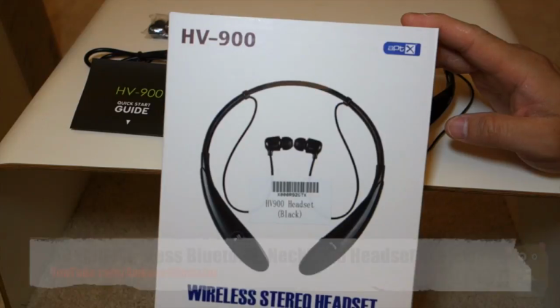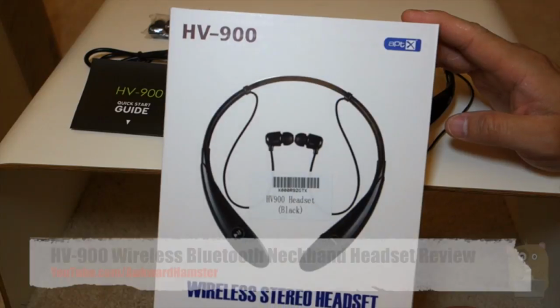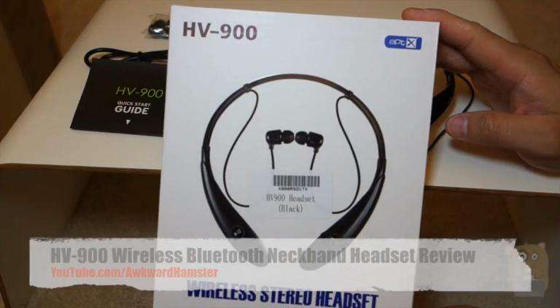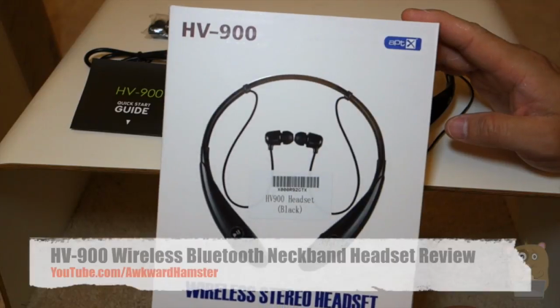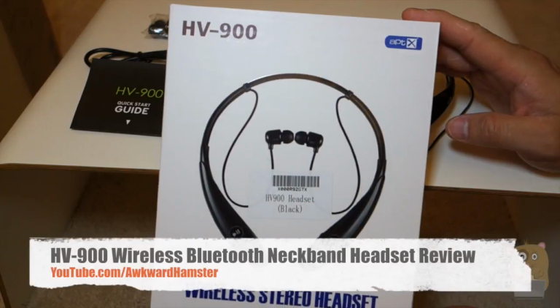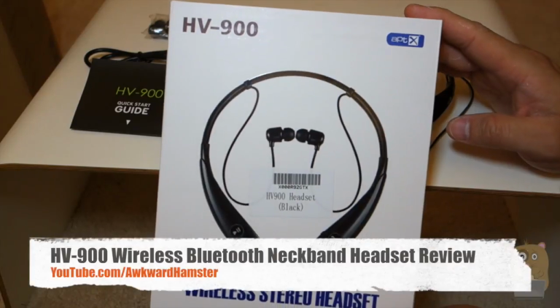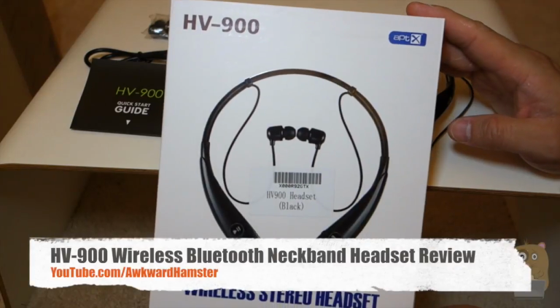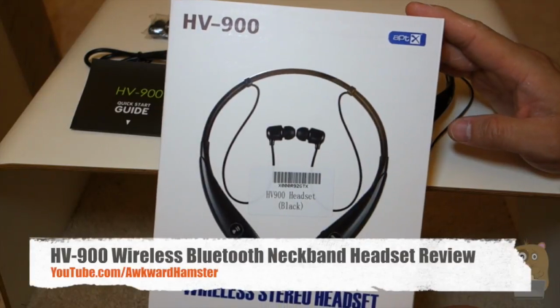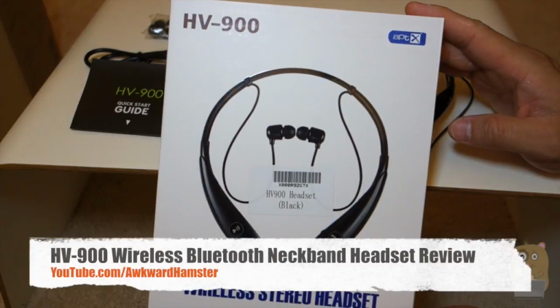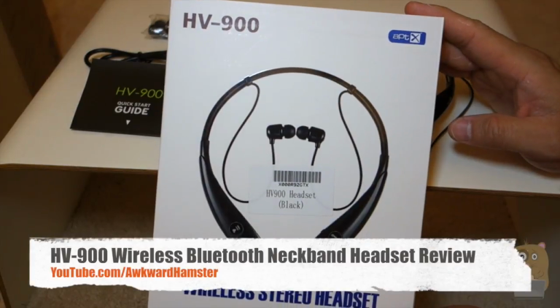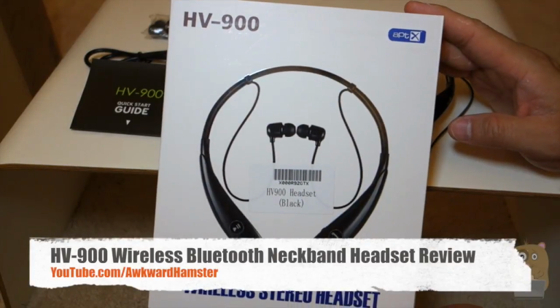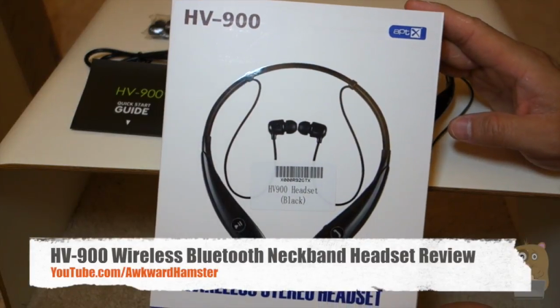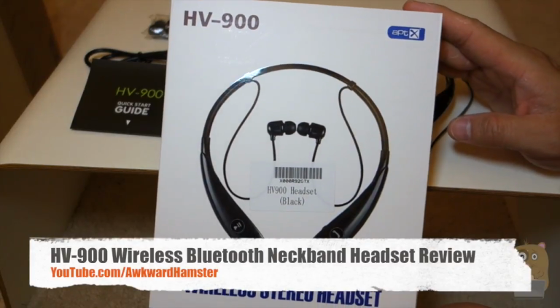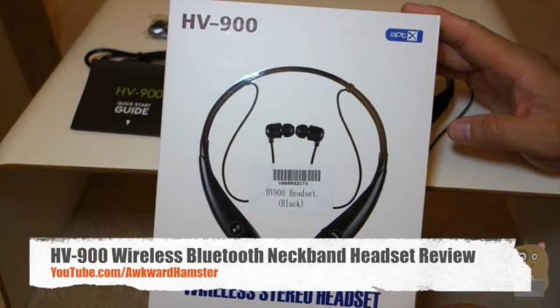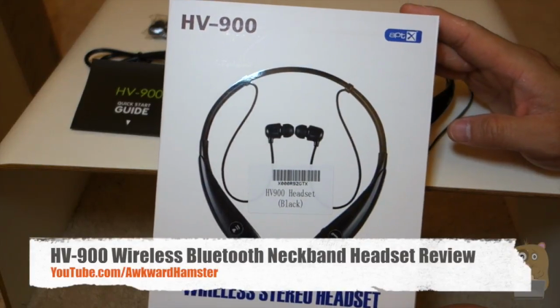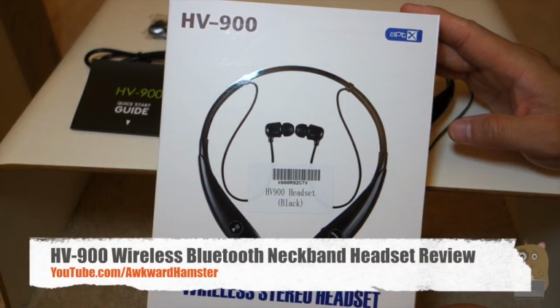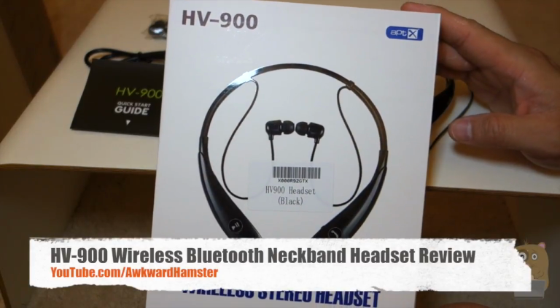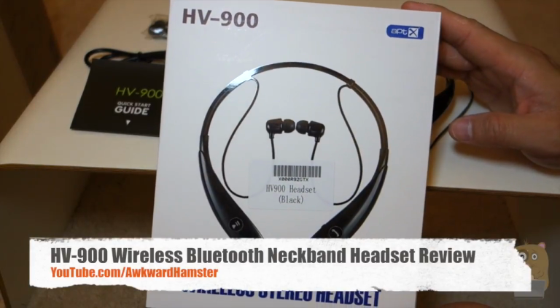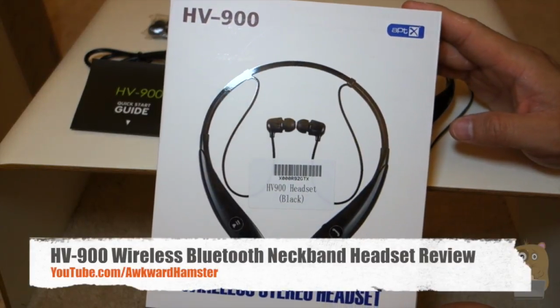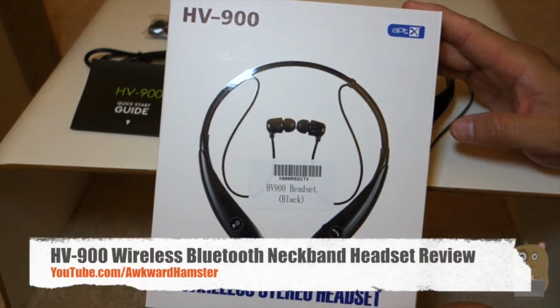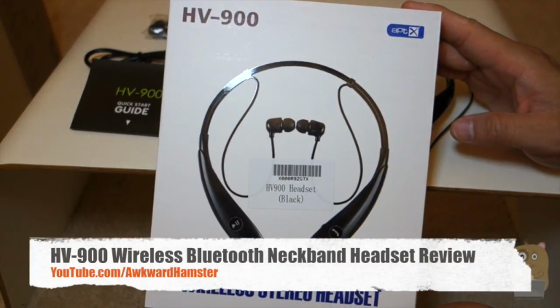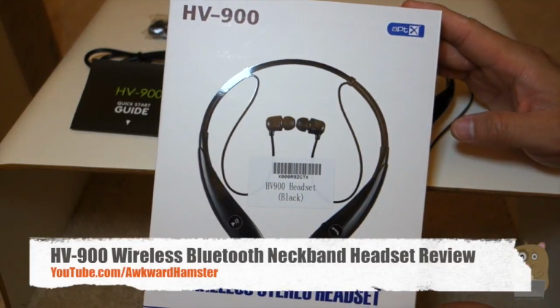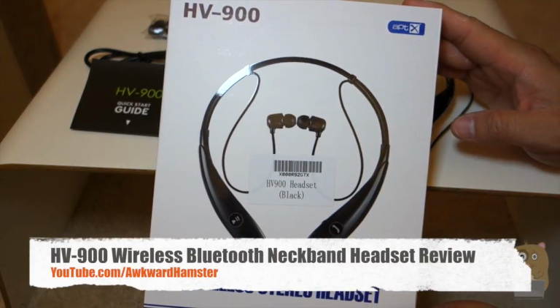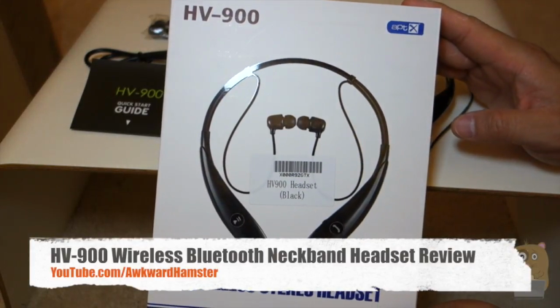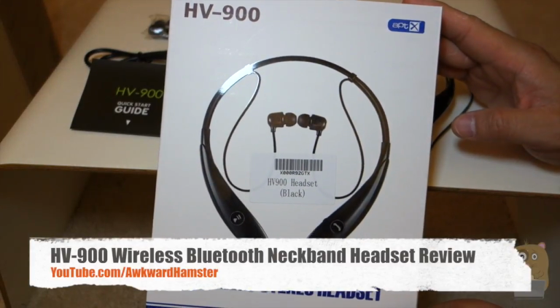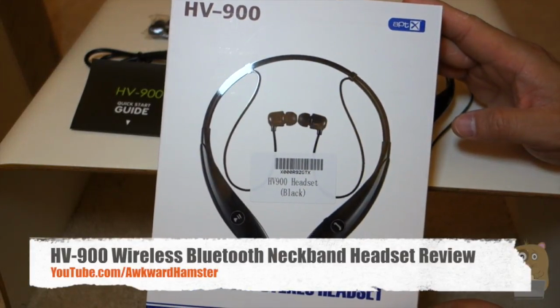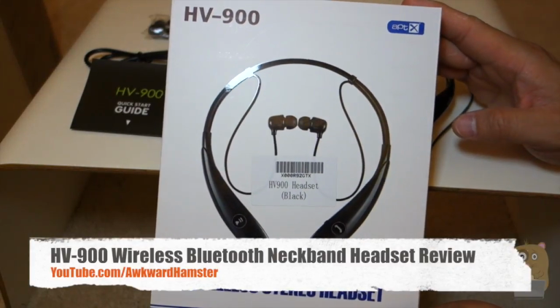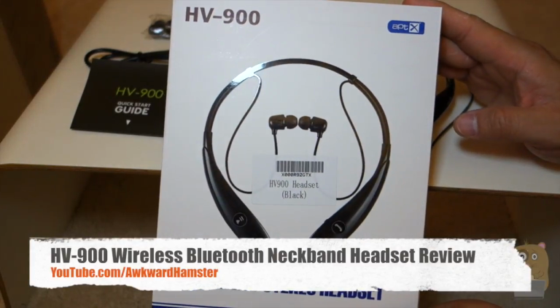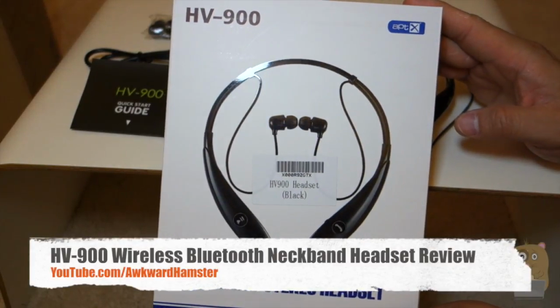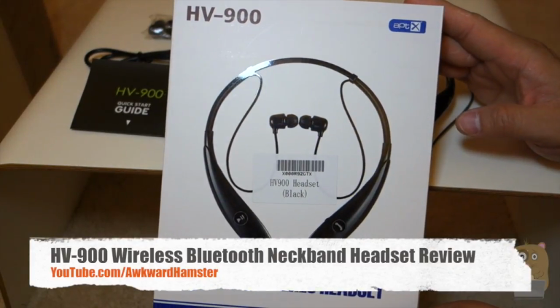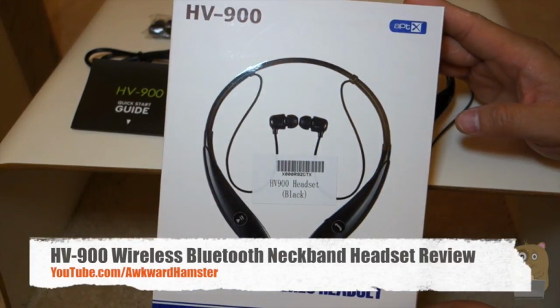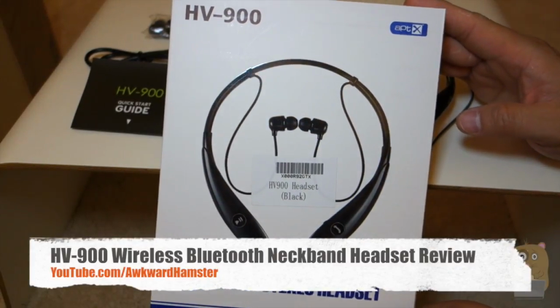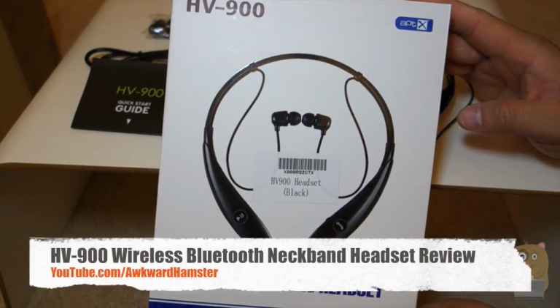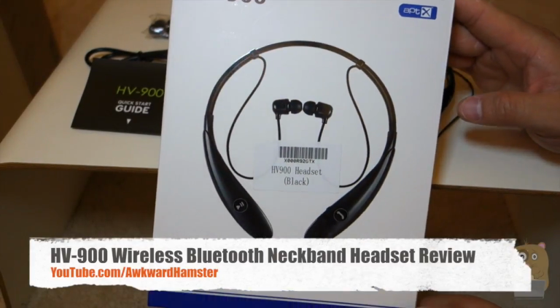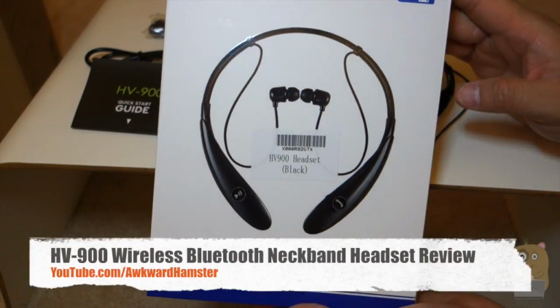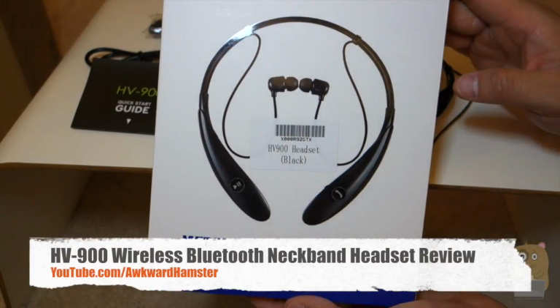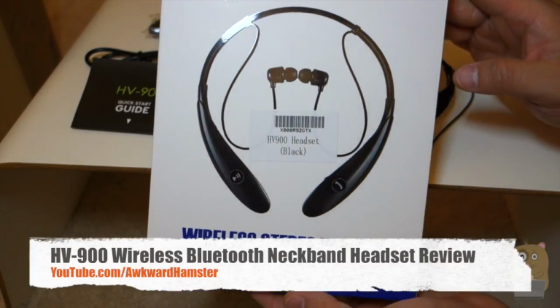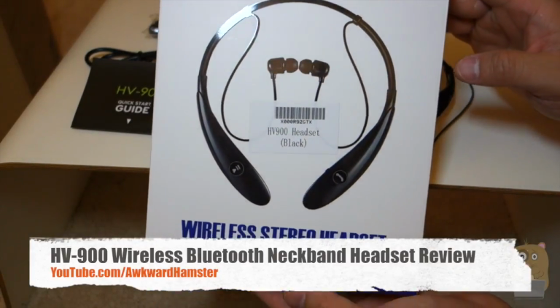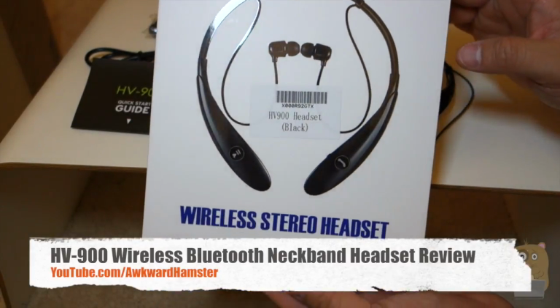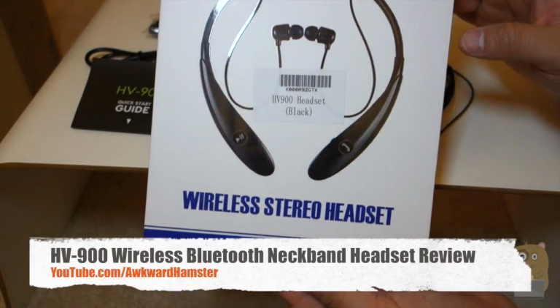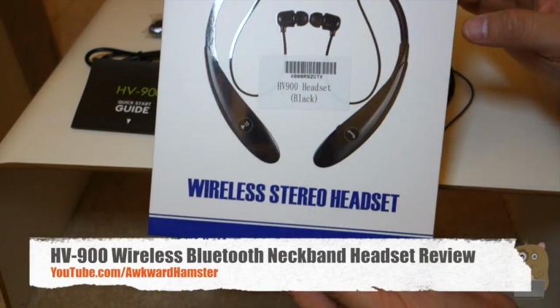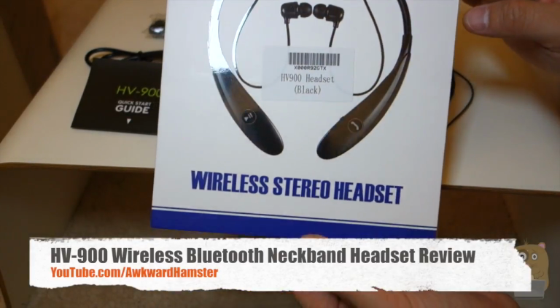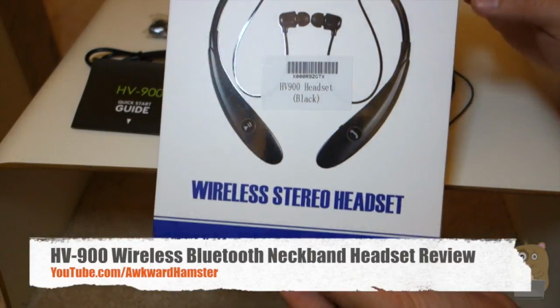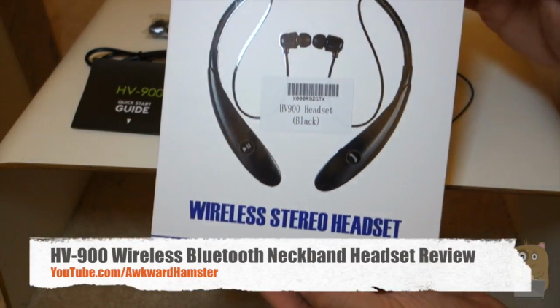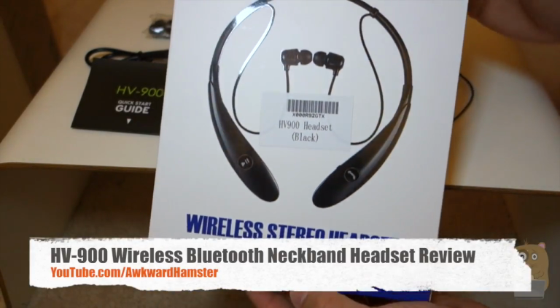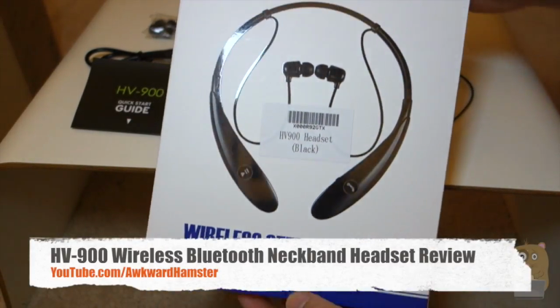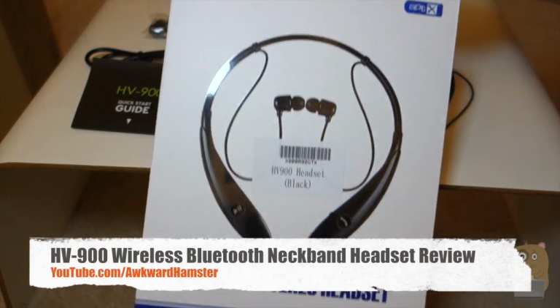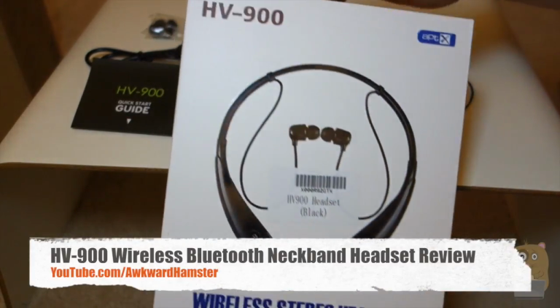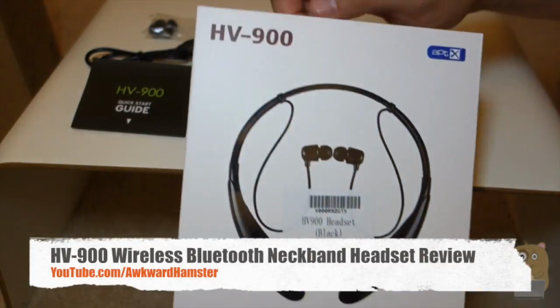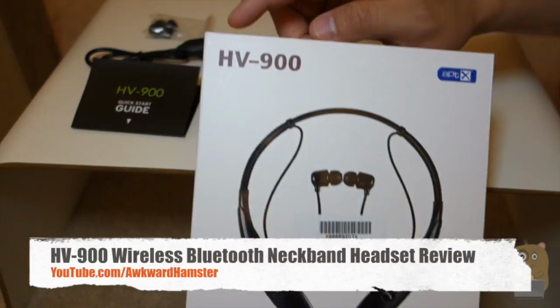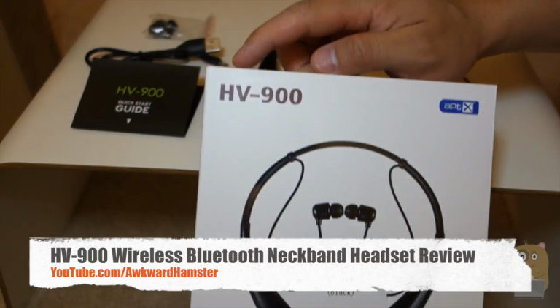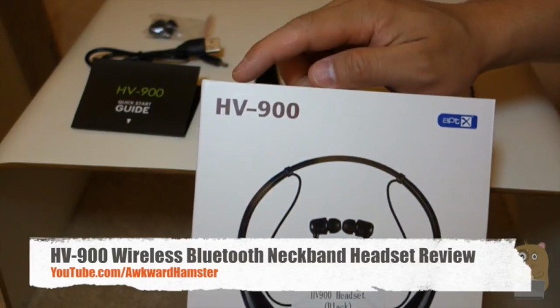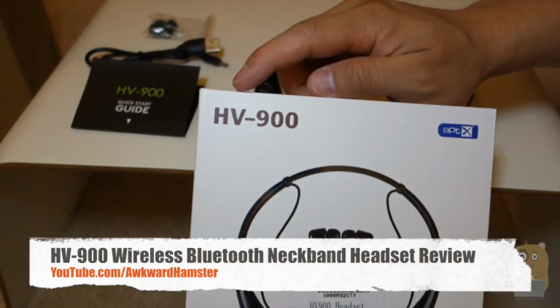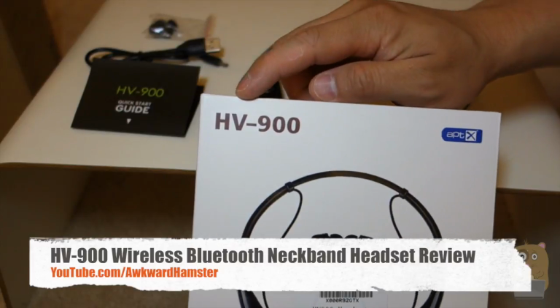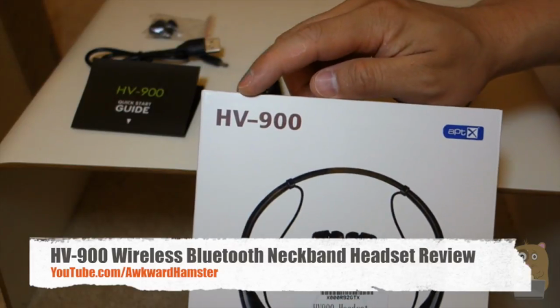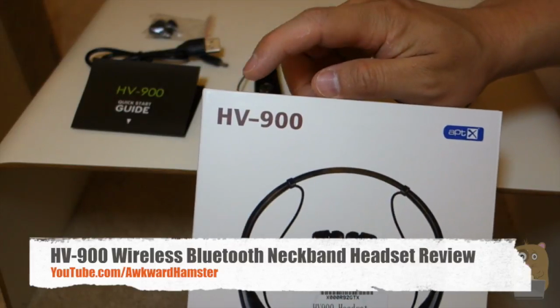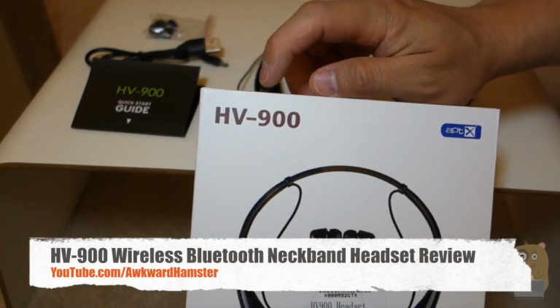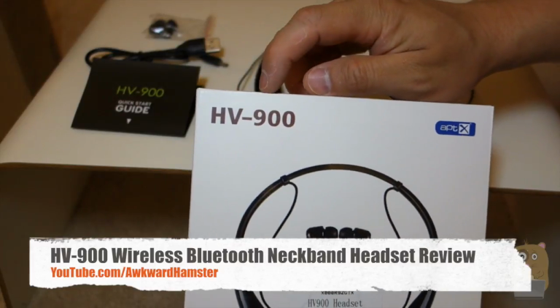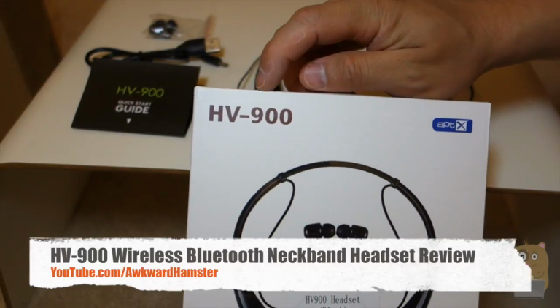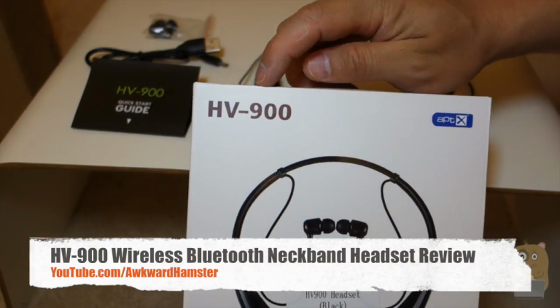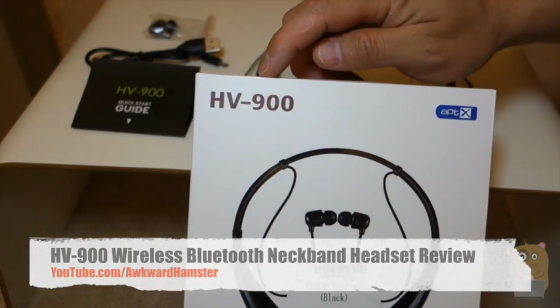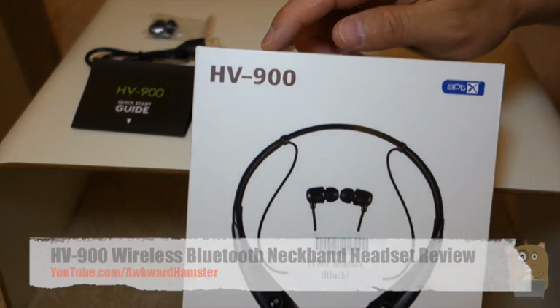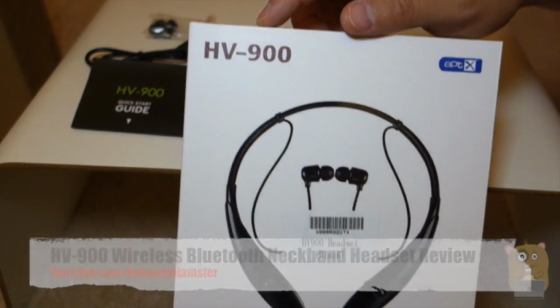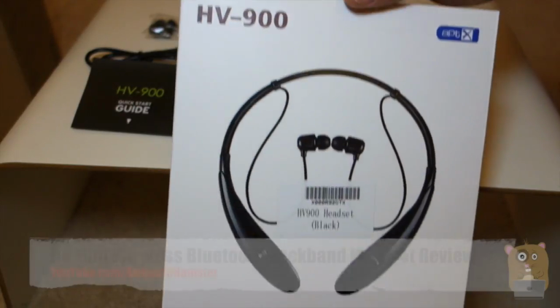Hi, welcome to Ogre Hamster. Today I'll be reviewing this wireless Bluetooth stereo headset by GRDE. The model is HV-900.